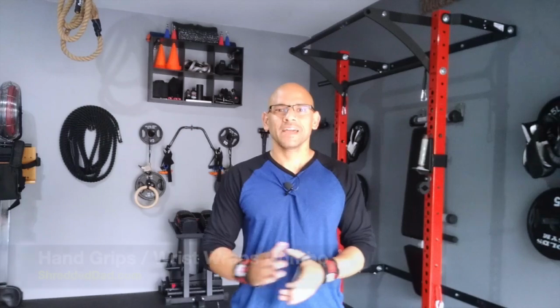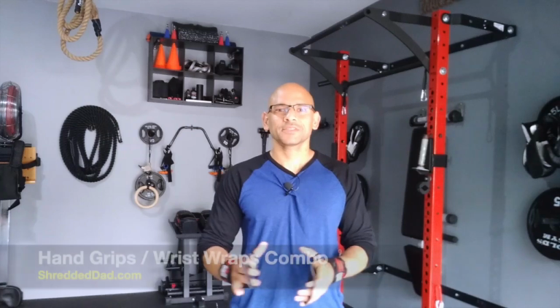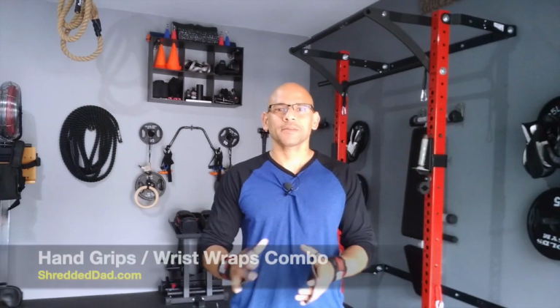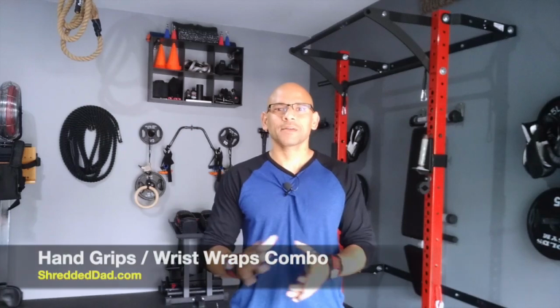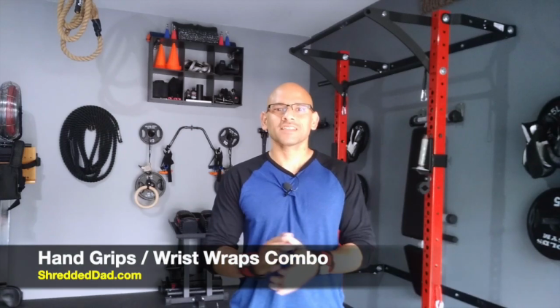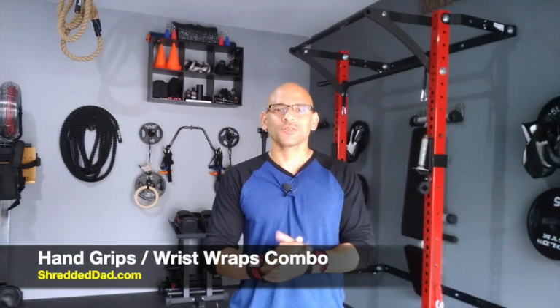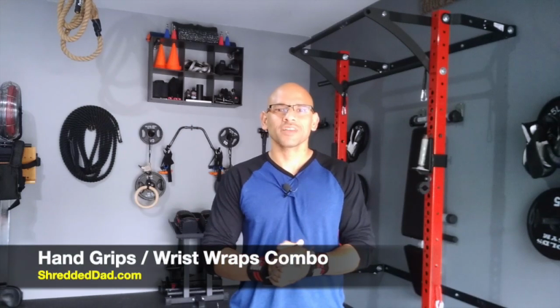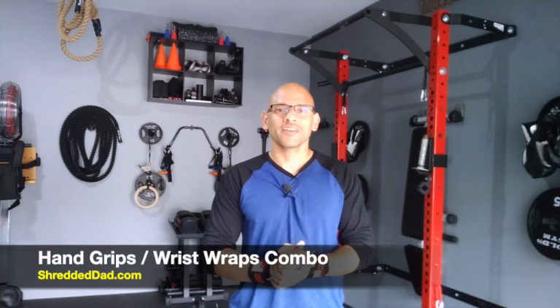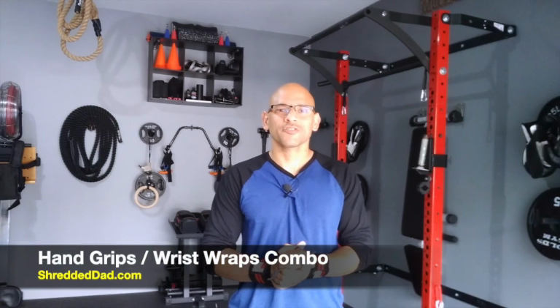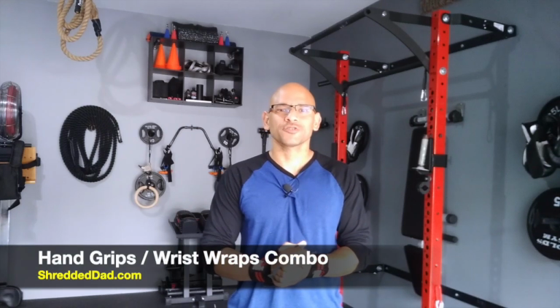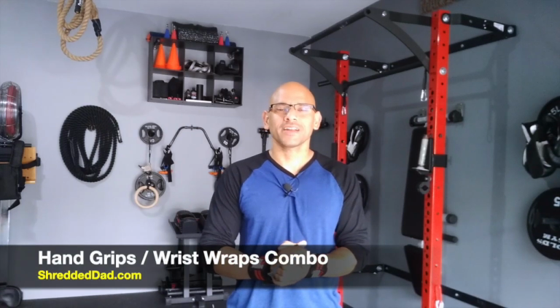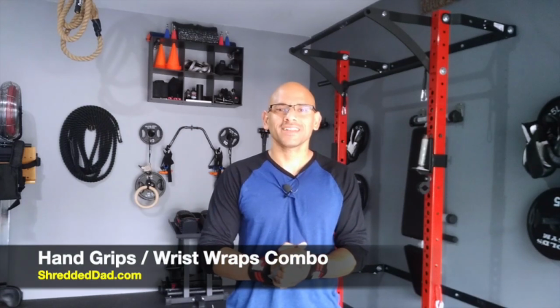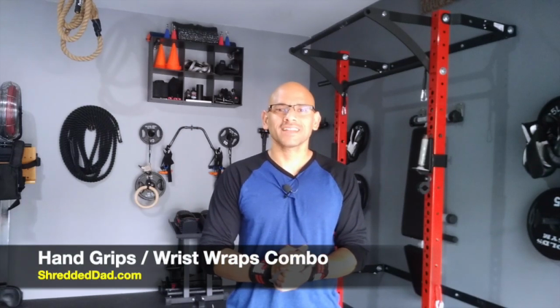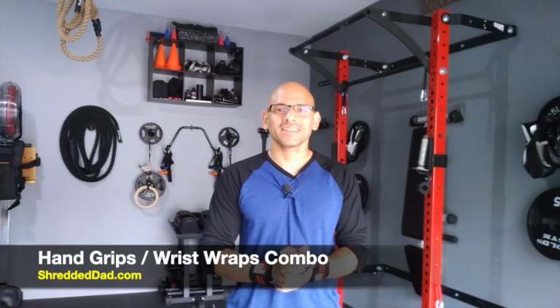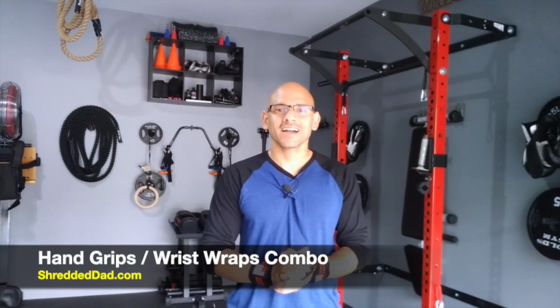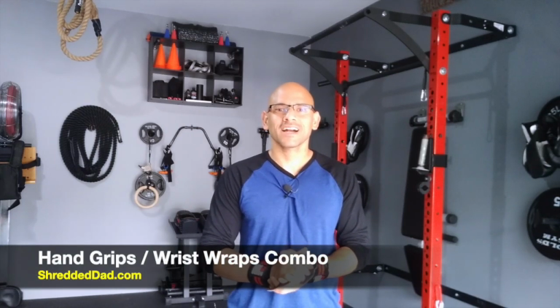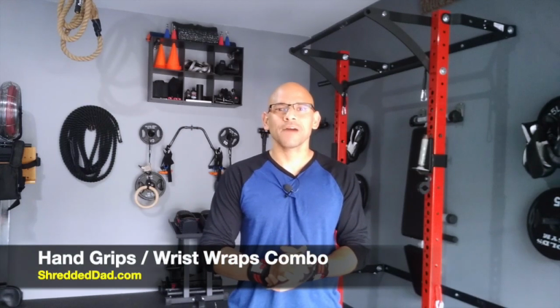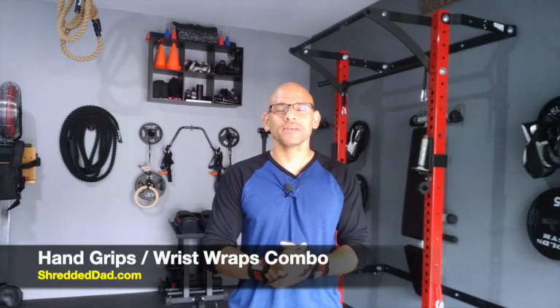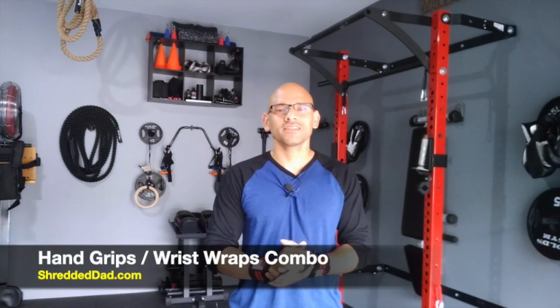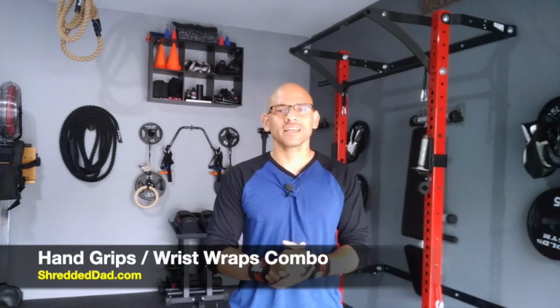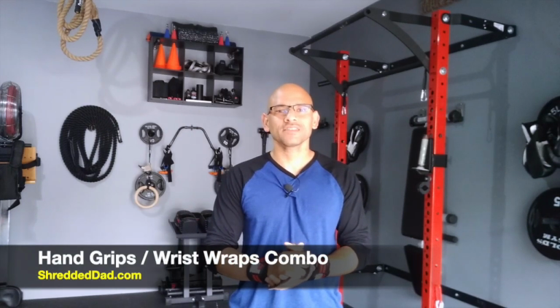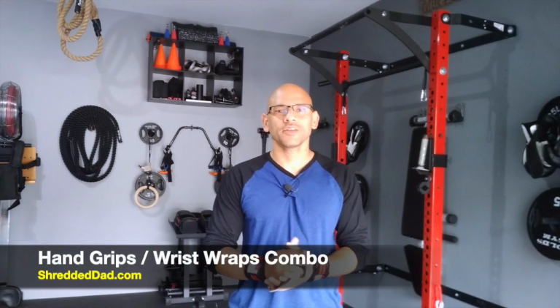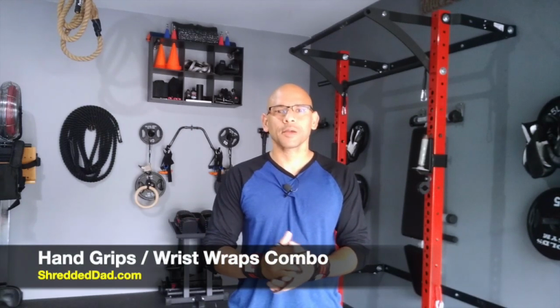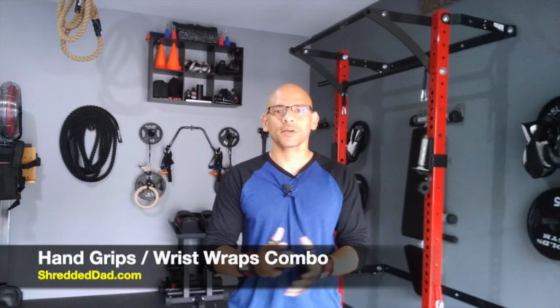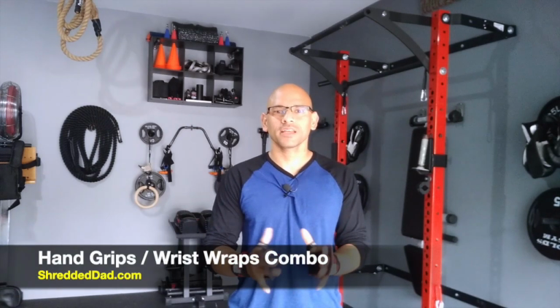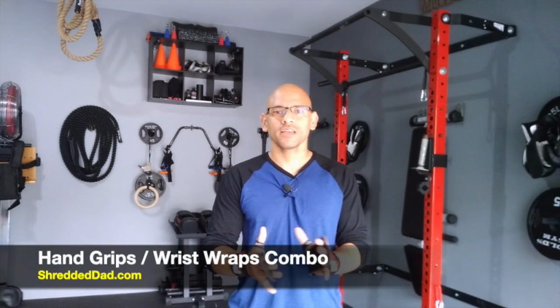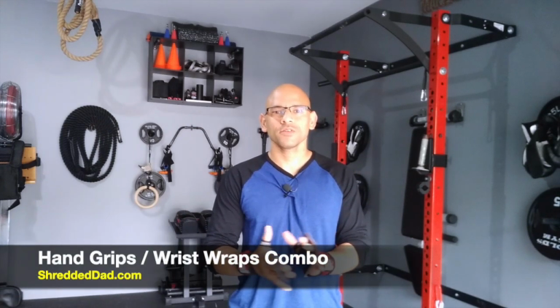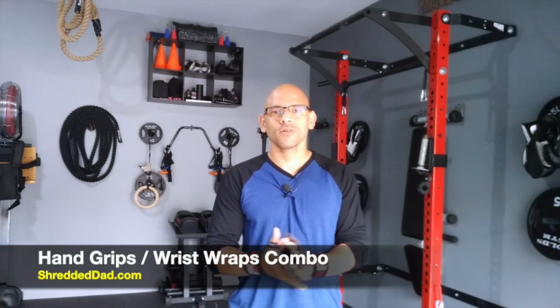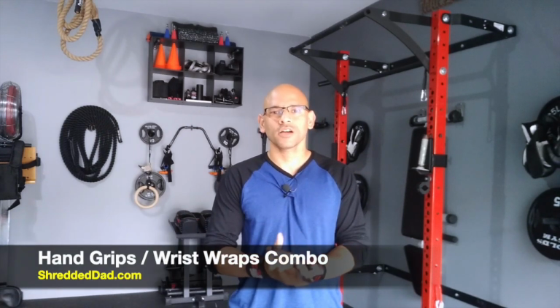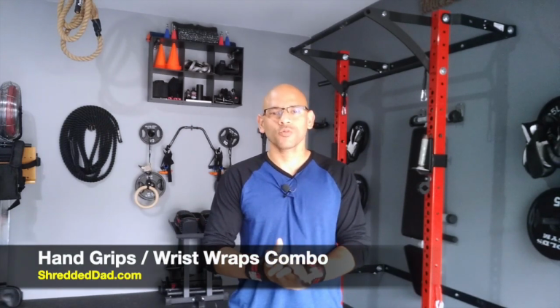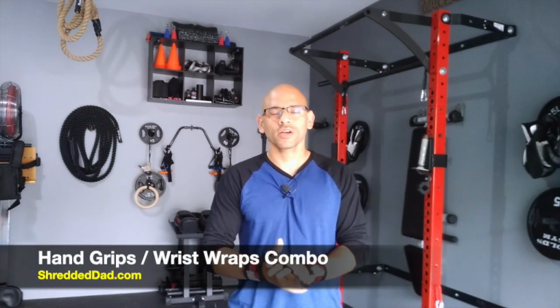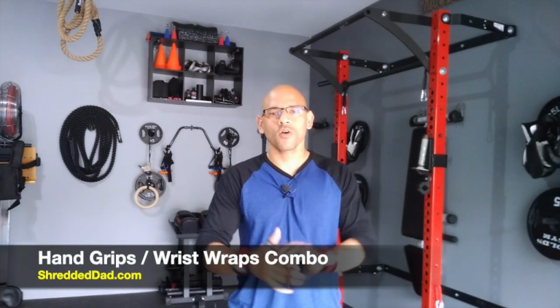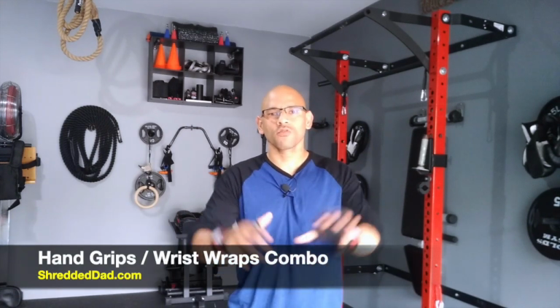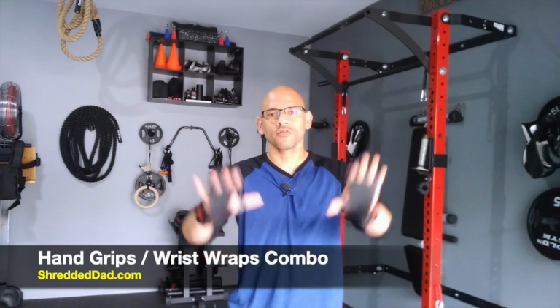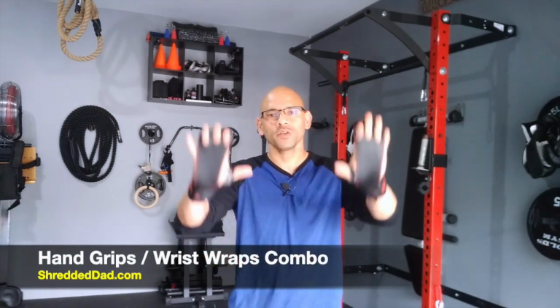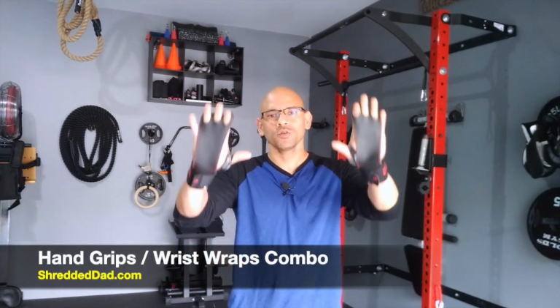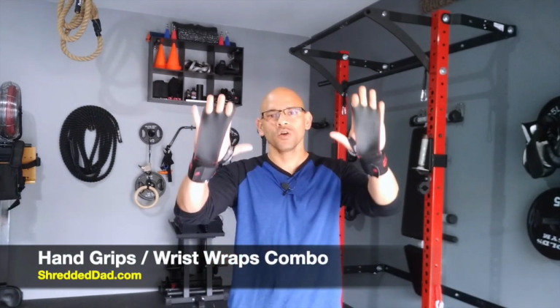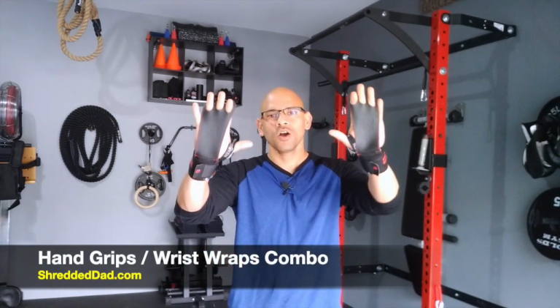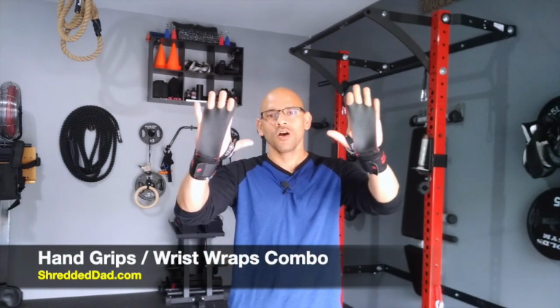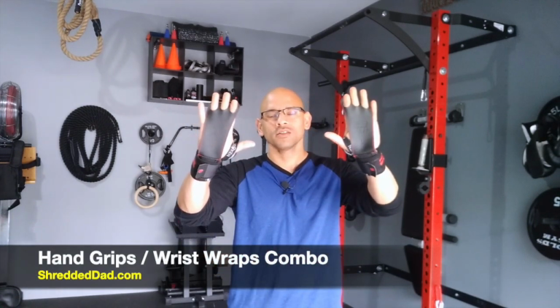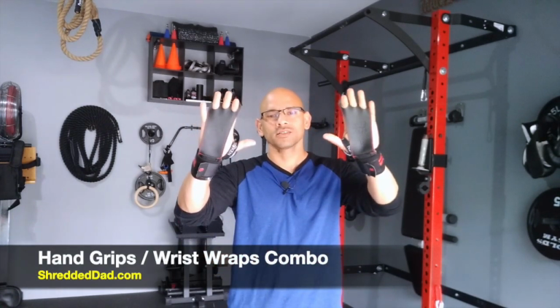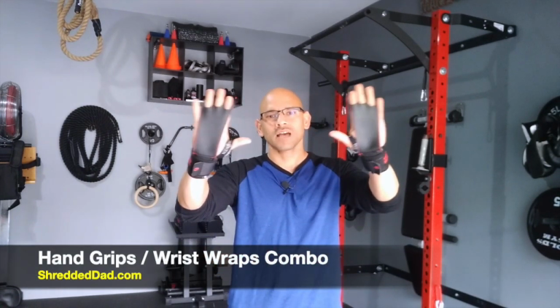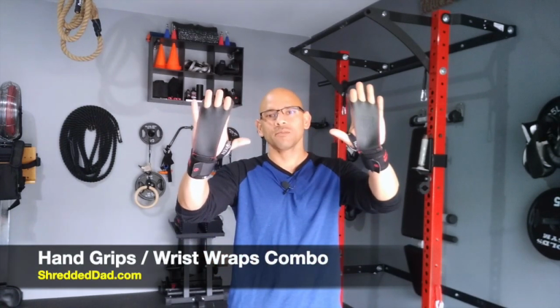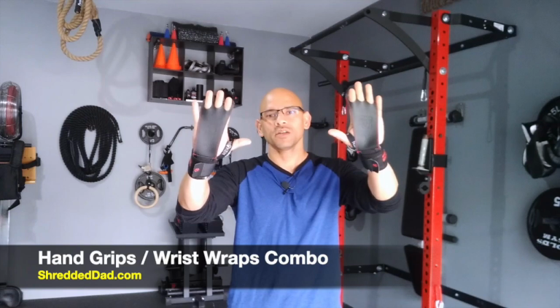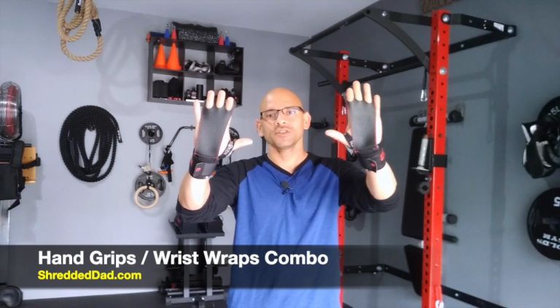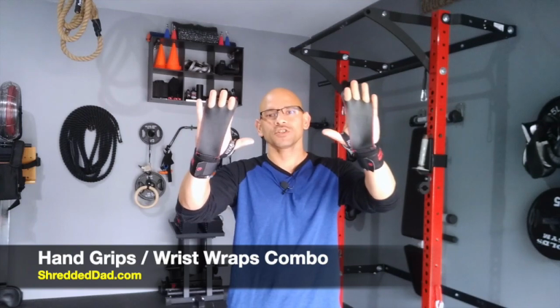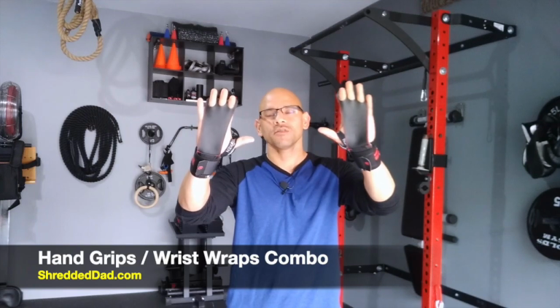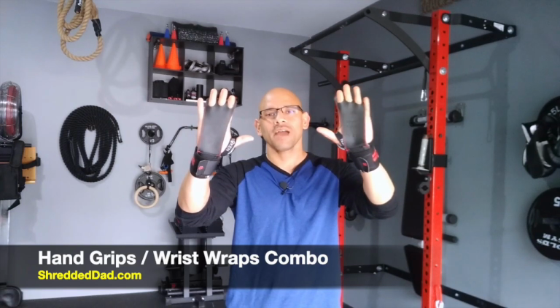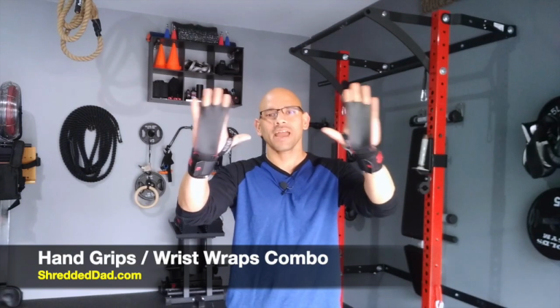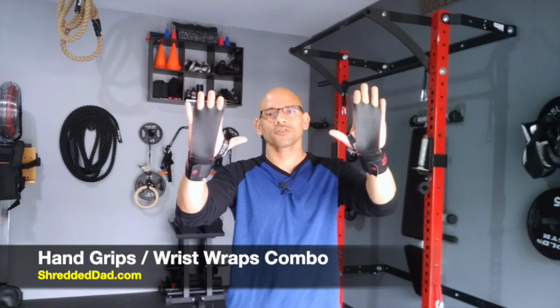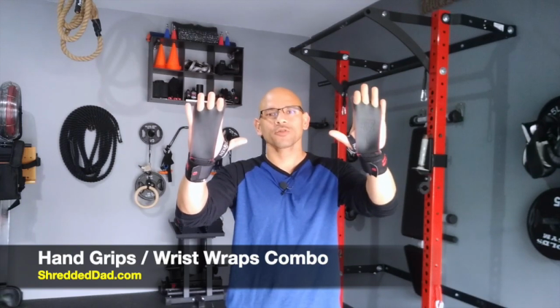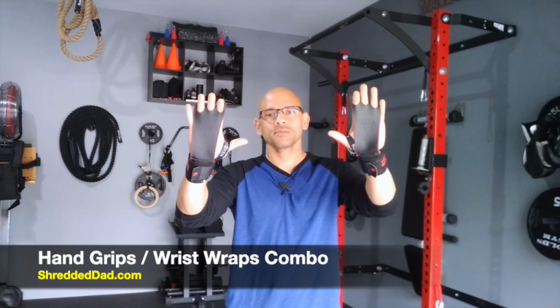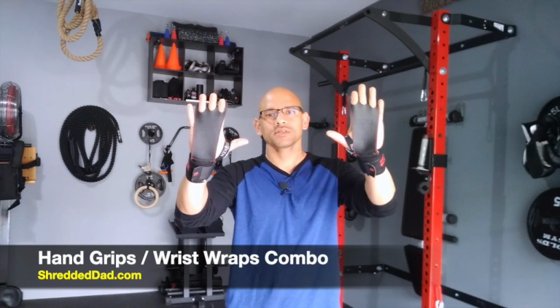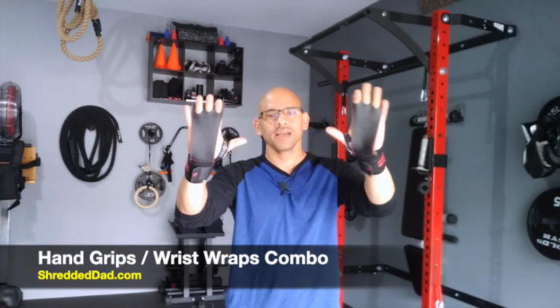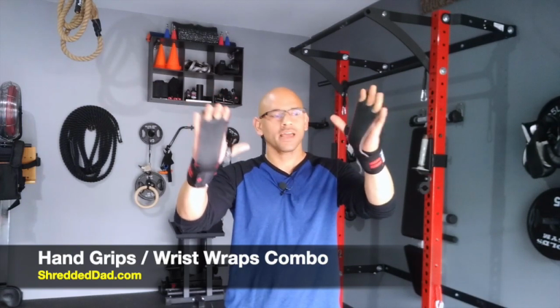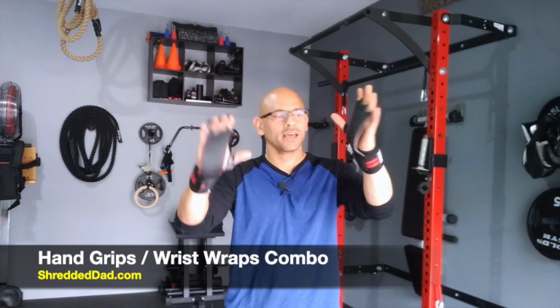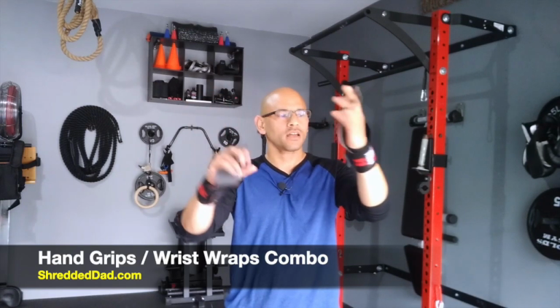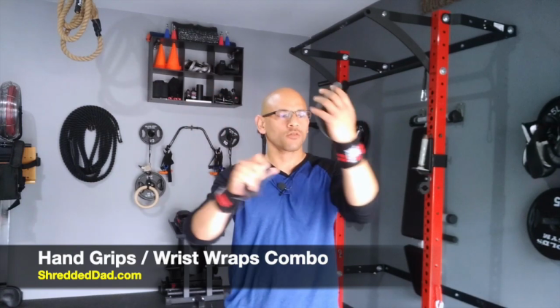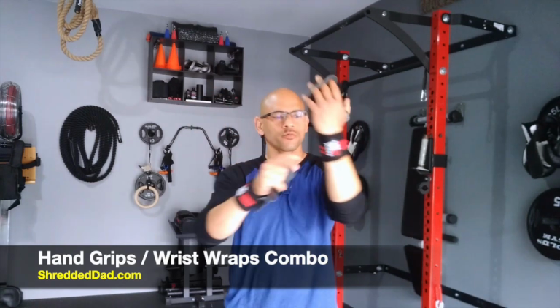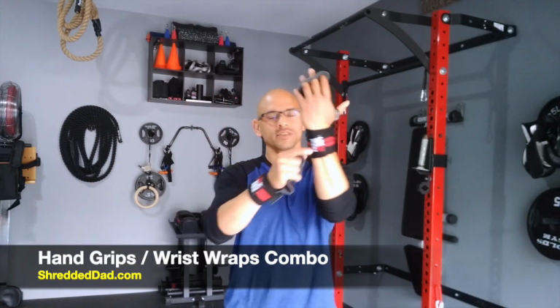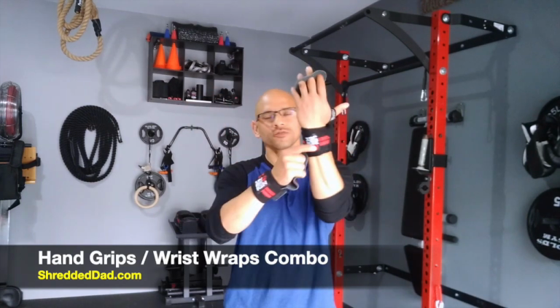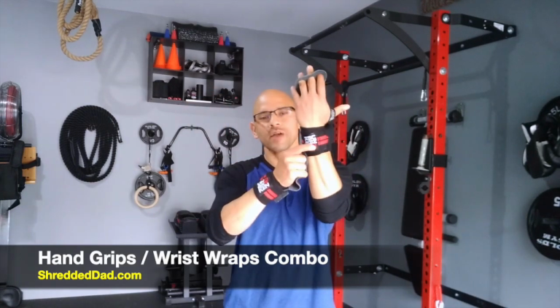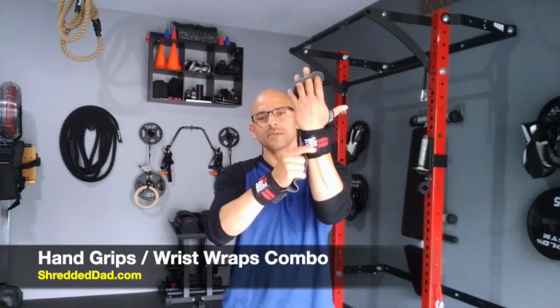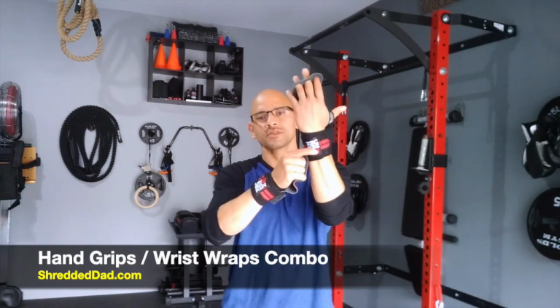Hey, what's up guys? Jose here at shreddeddad.com. In today's video, I'm going to give you a quick overview on this combination of hand grips and wrist wraps.